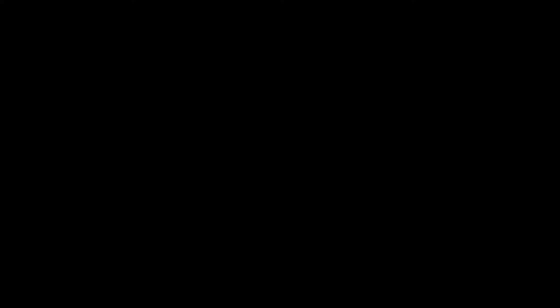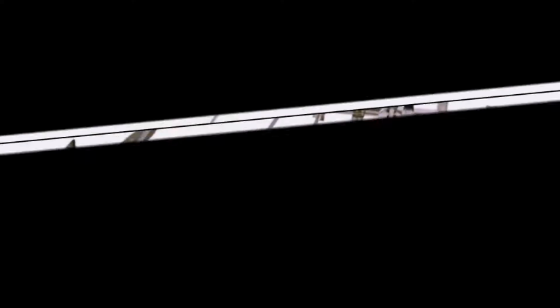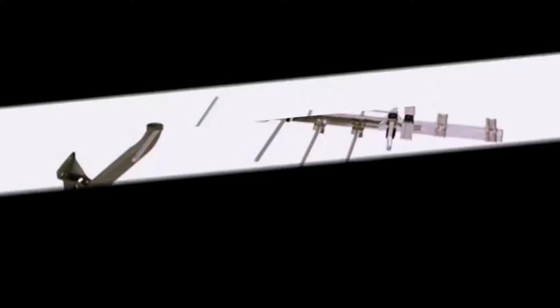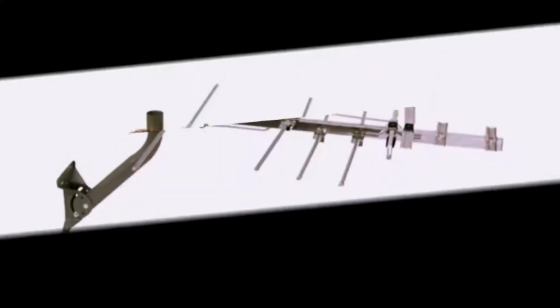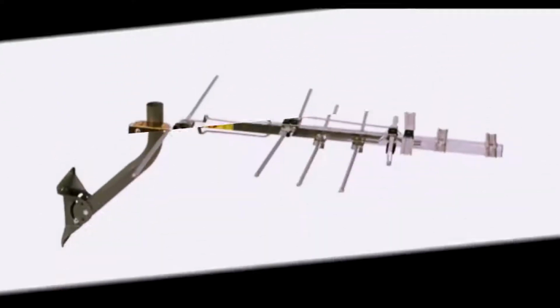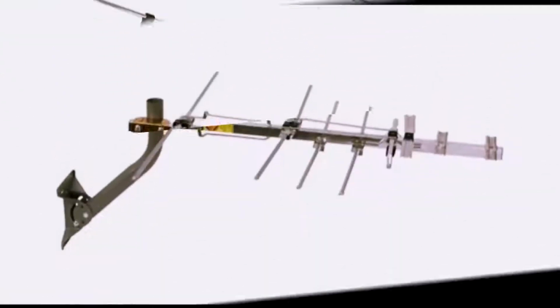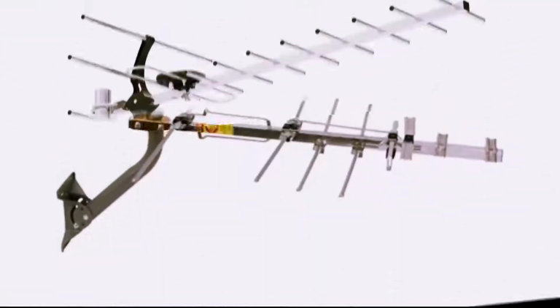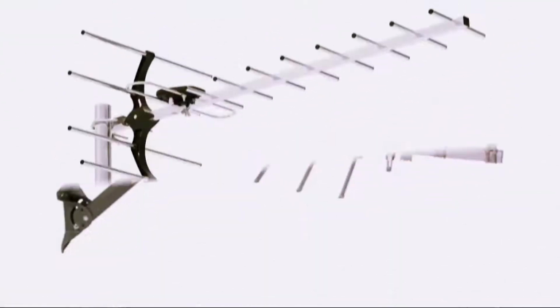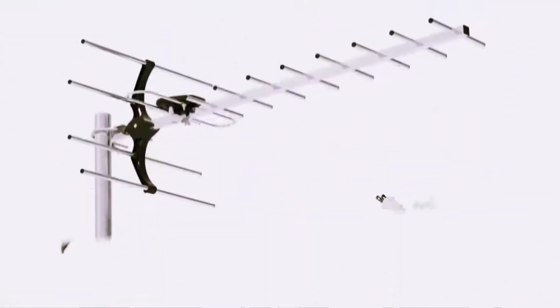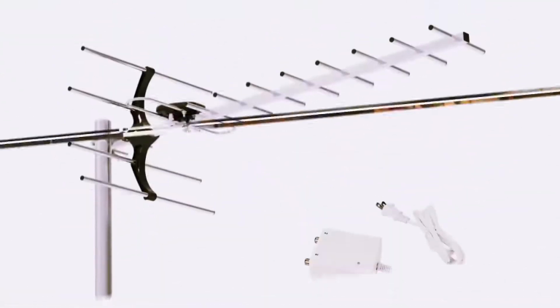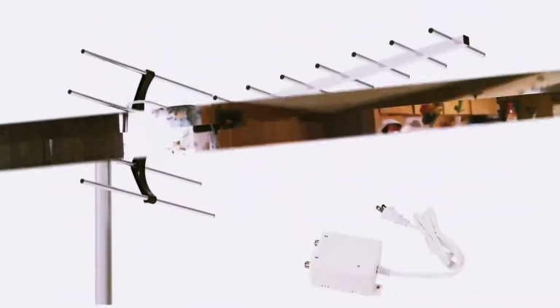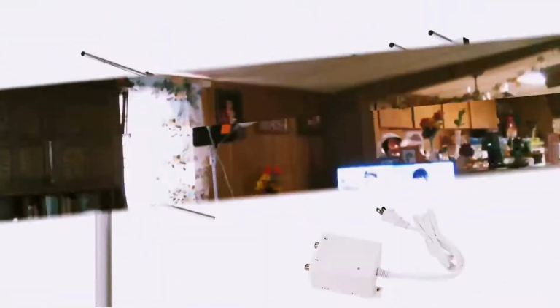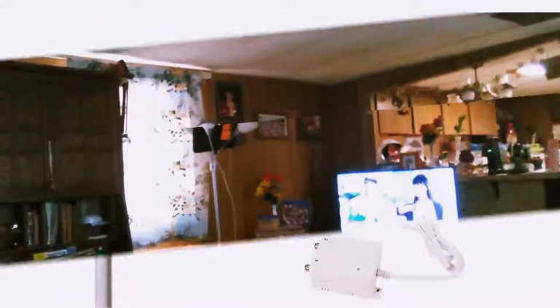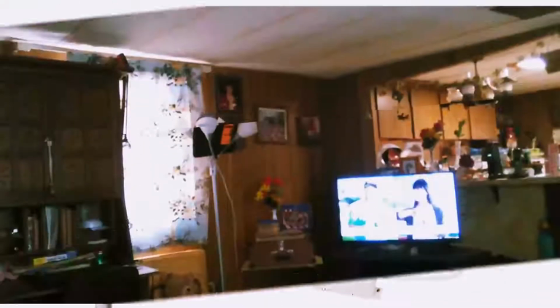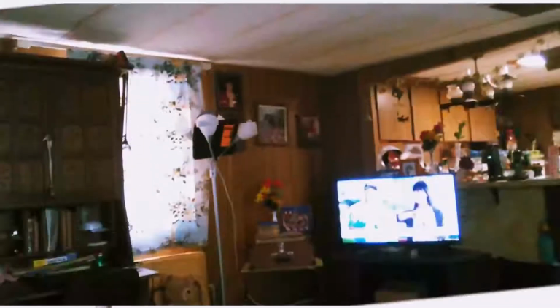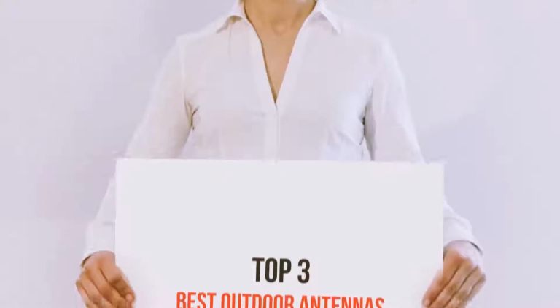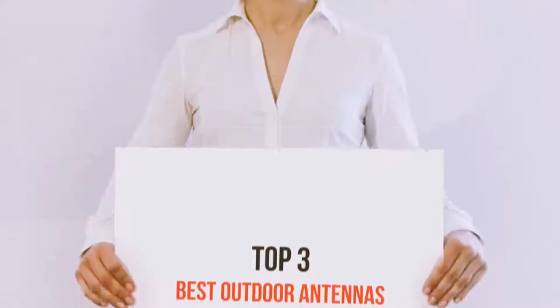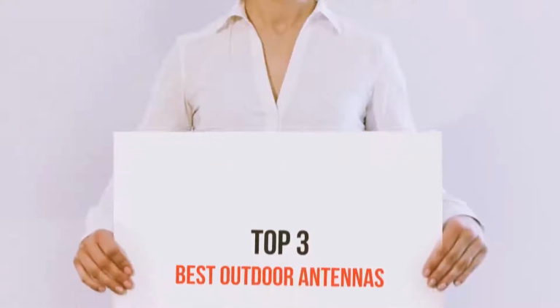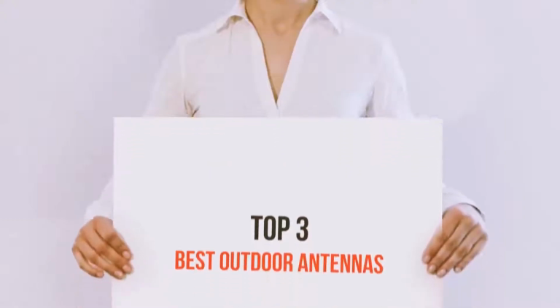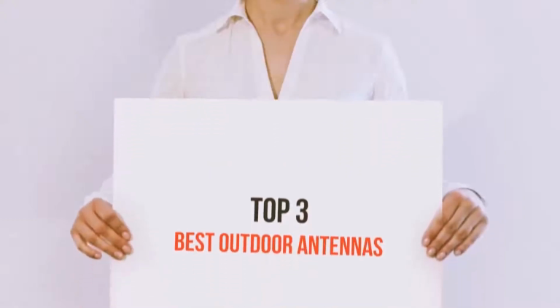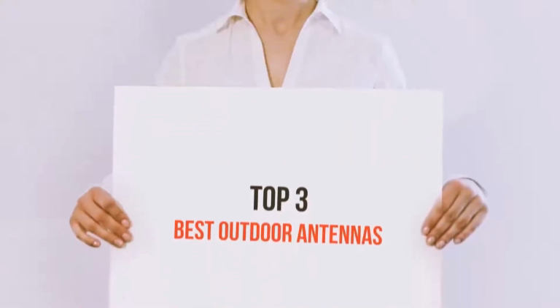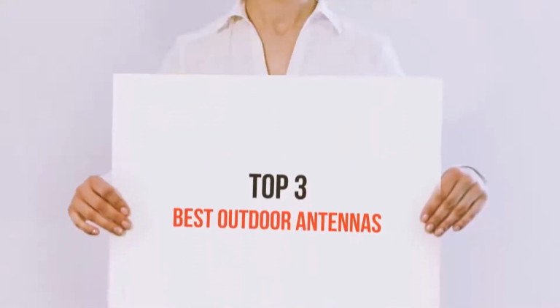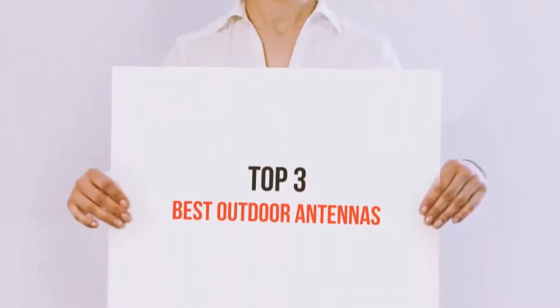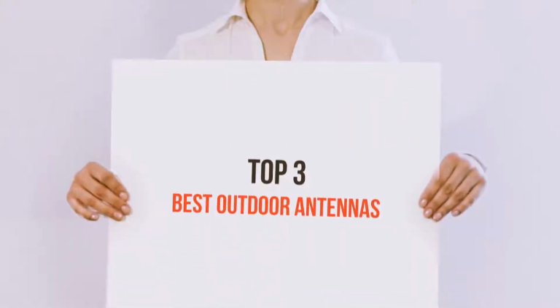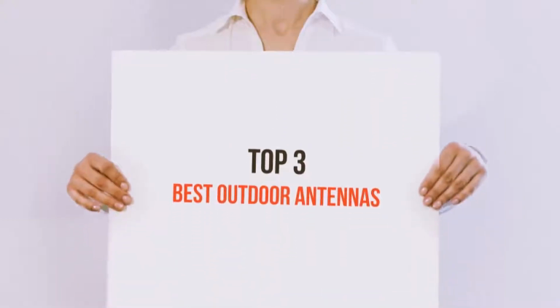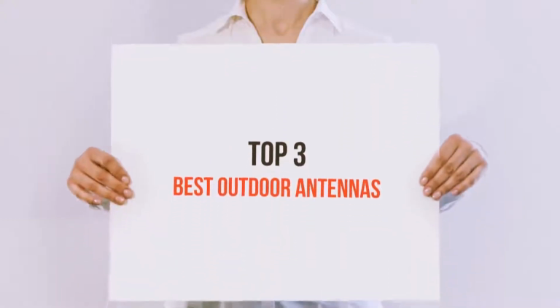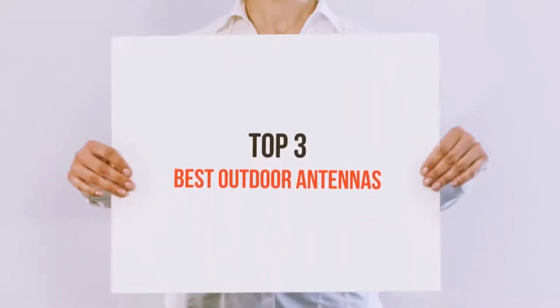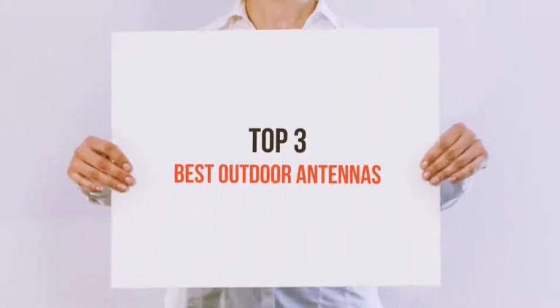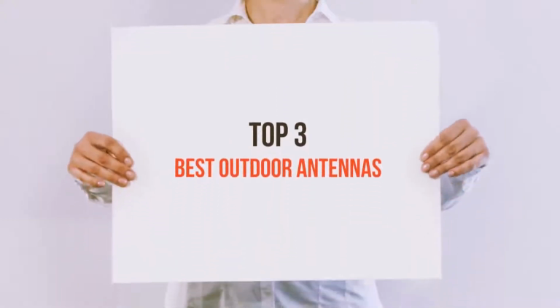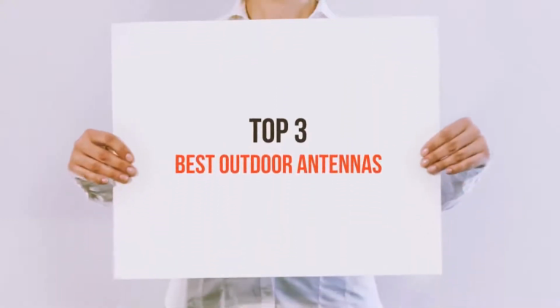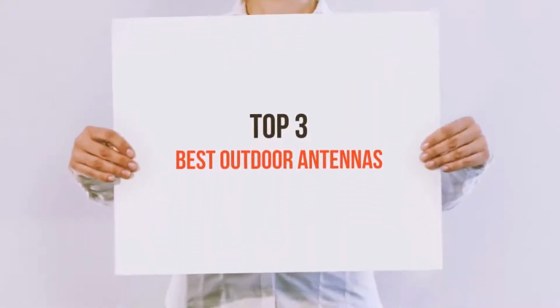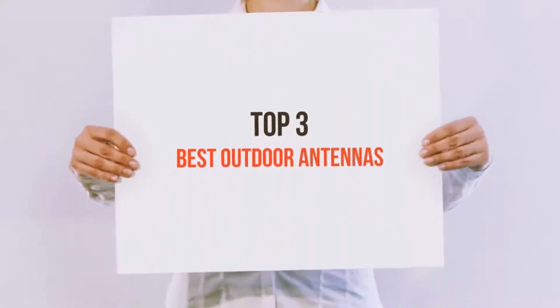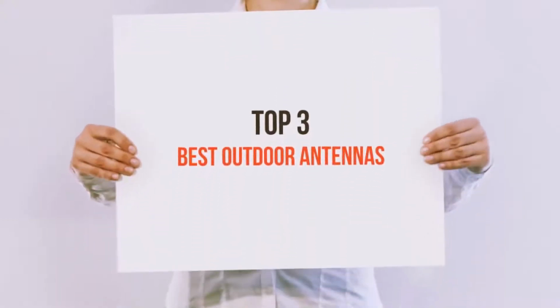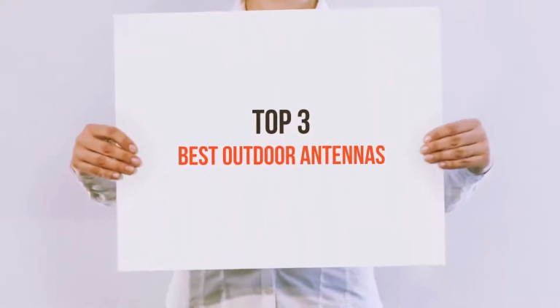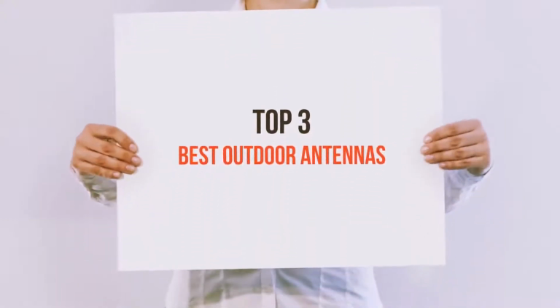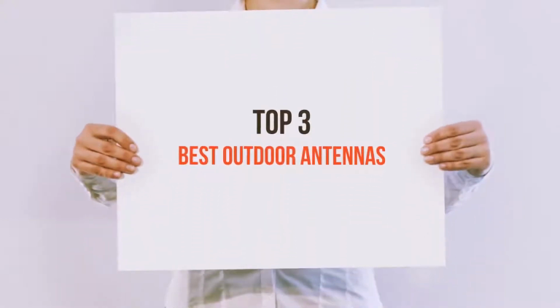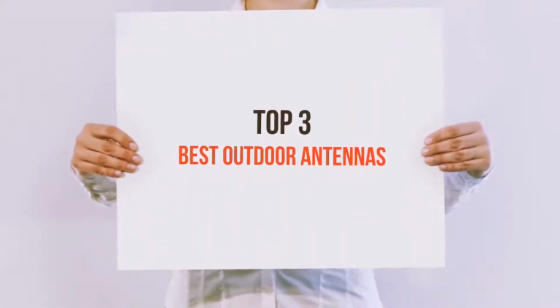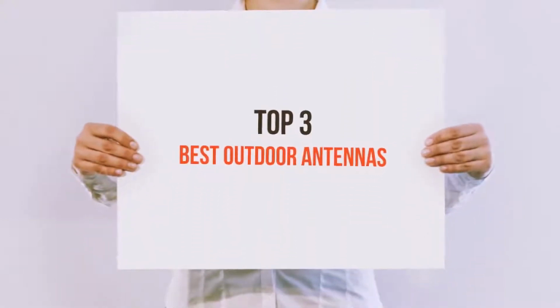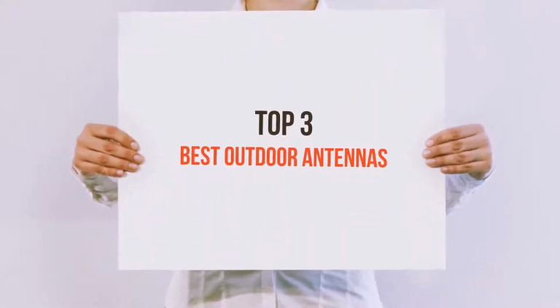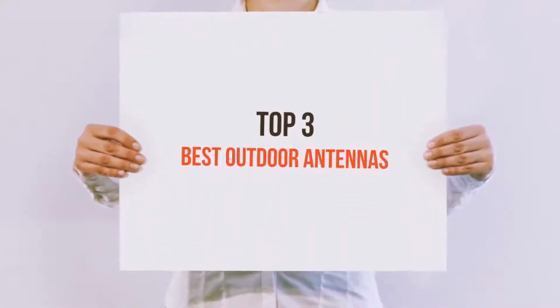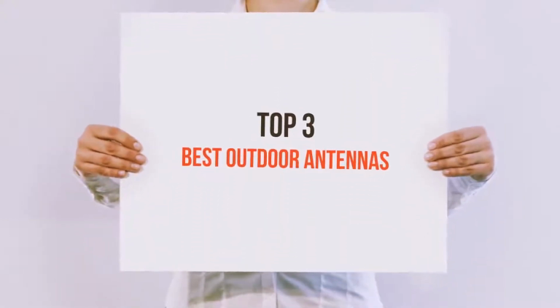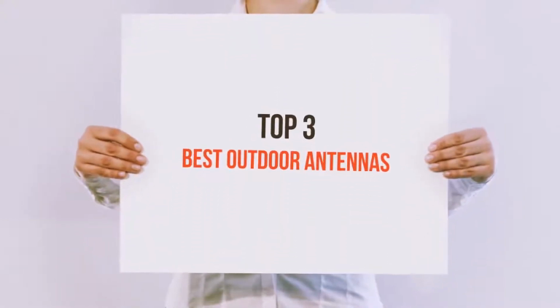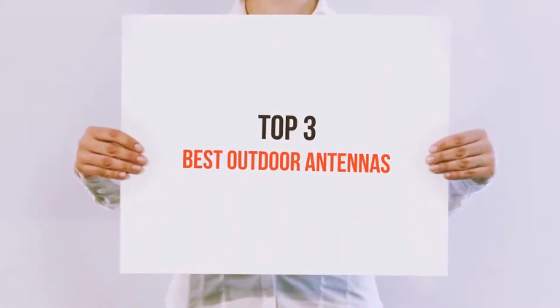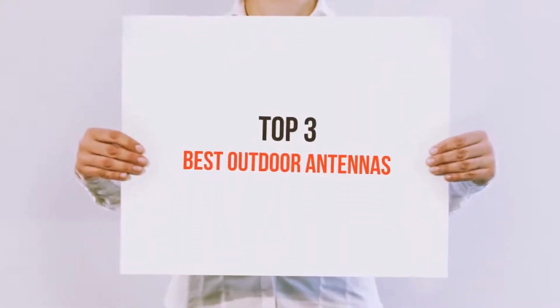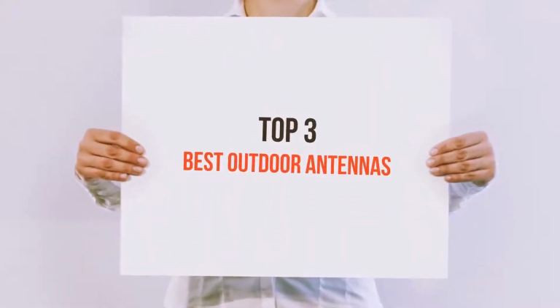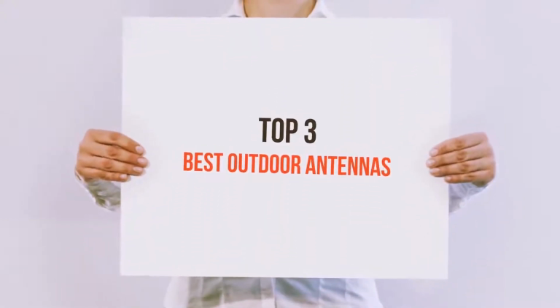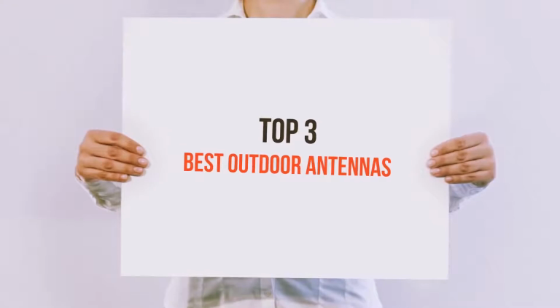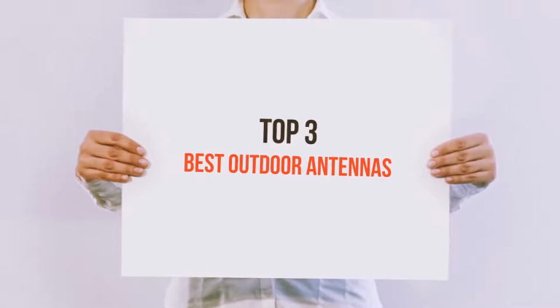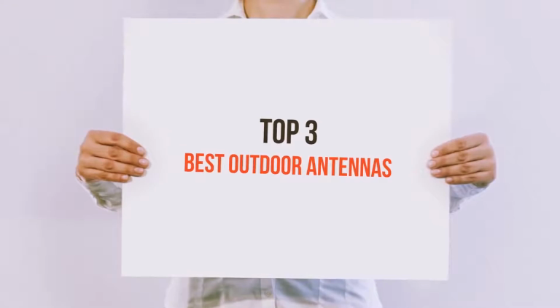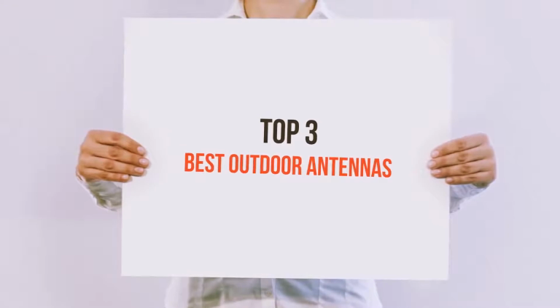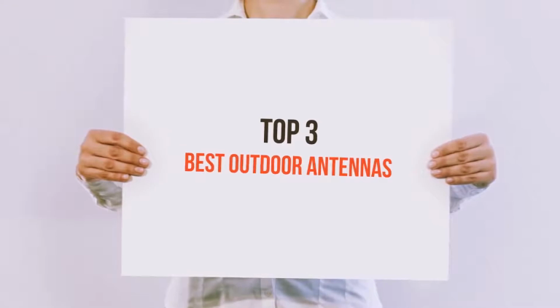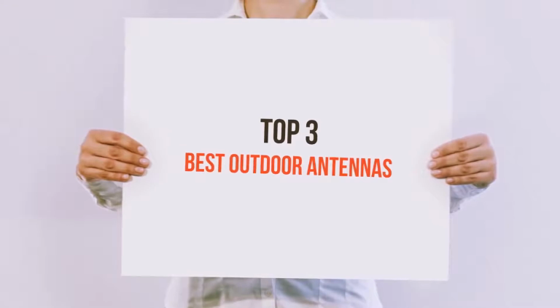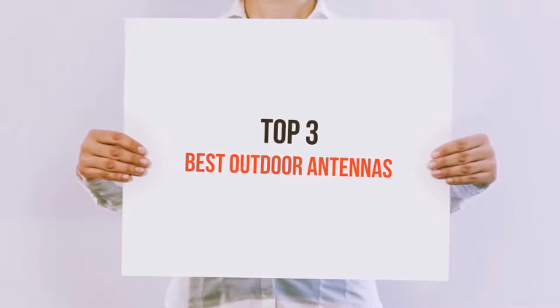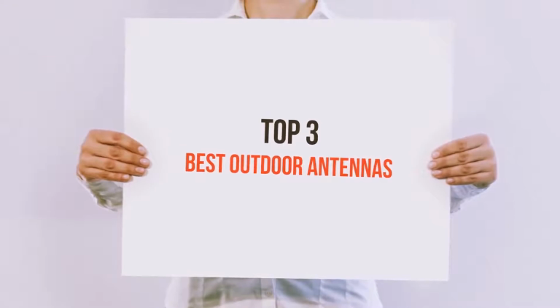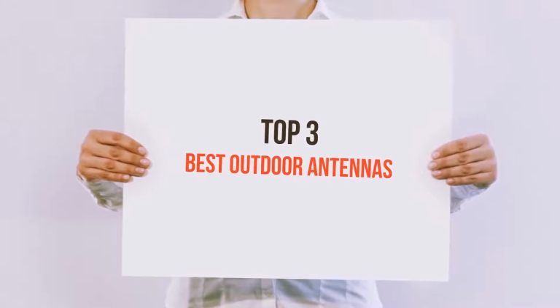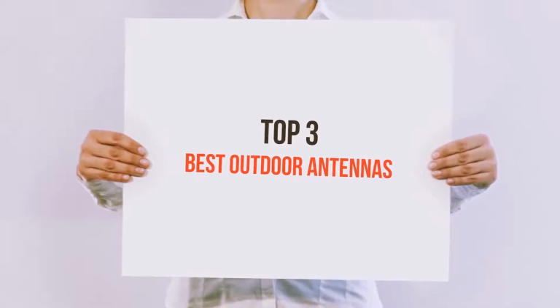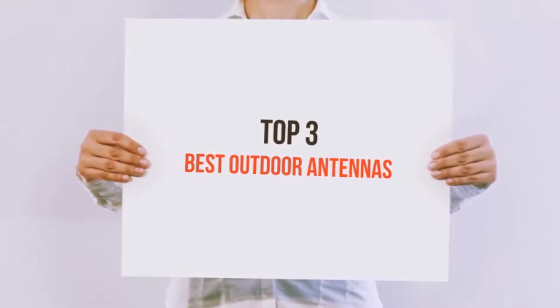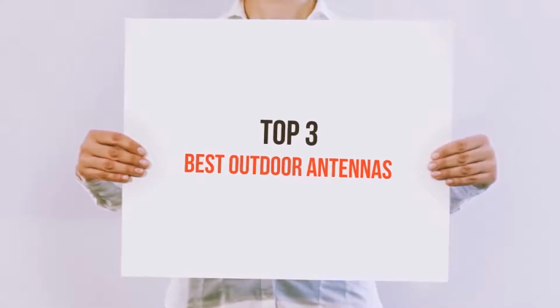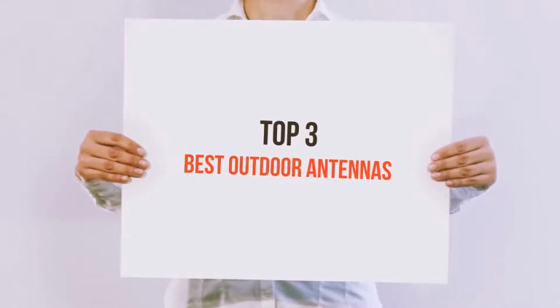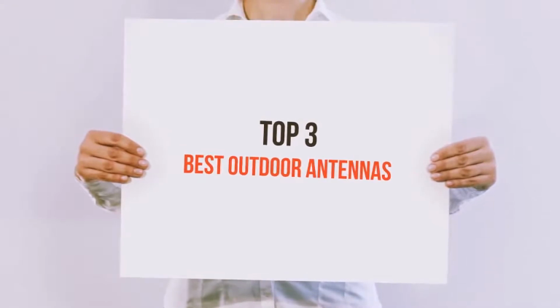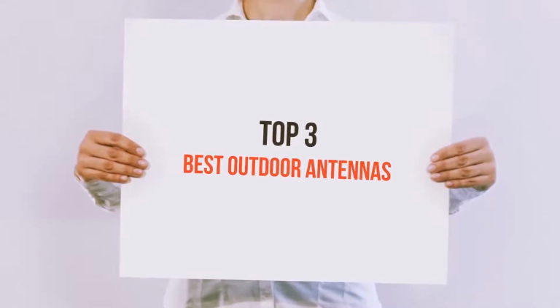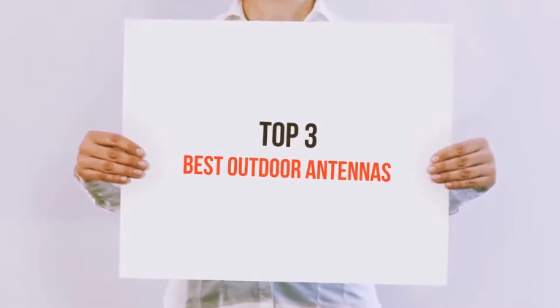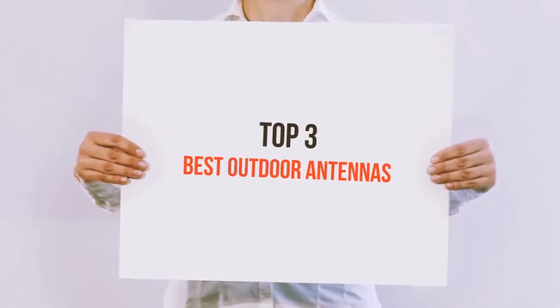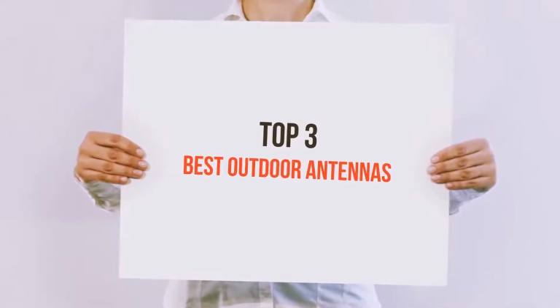Hello guys, welcome back to my channel. Today I'm going to talk about the top 3 best outdoor antennas.